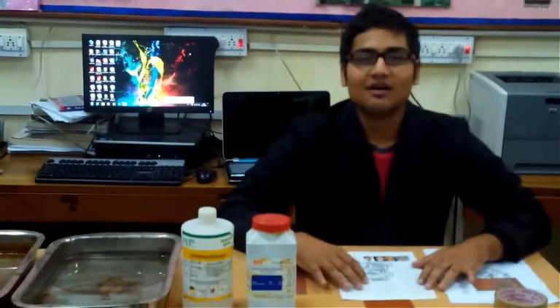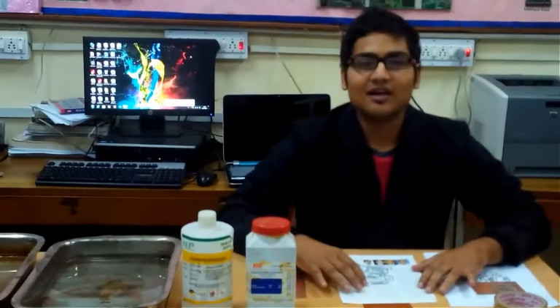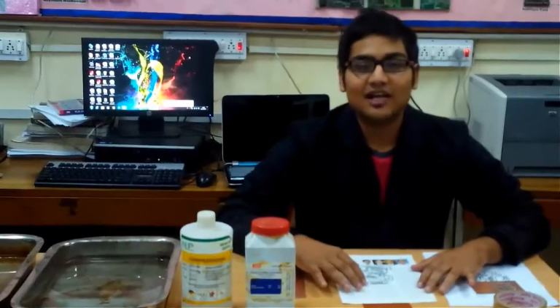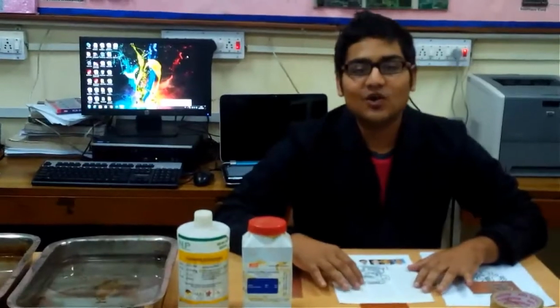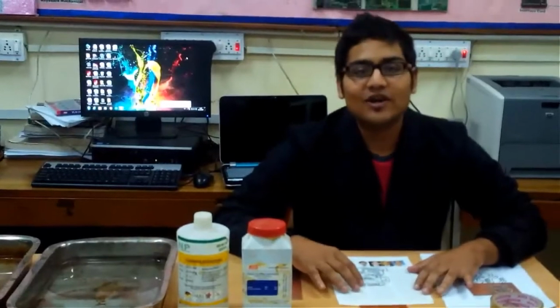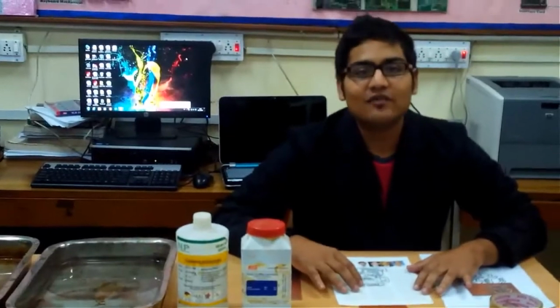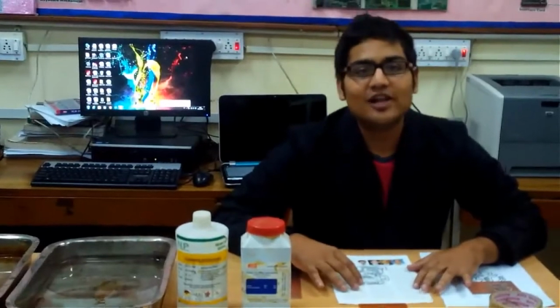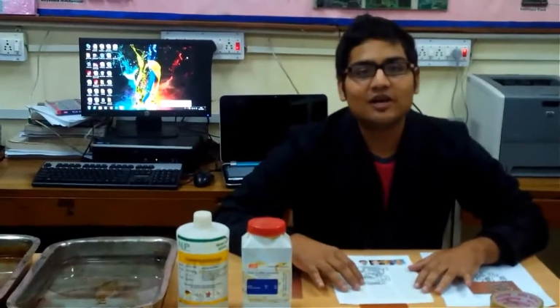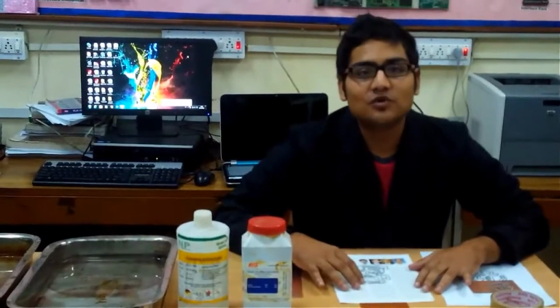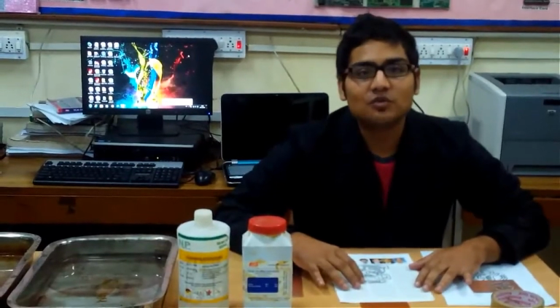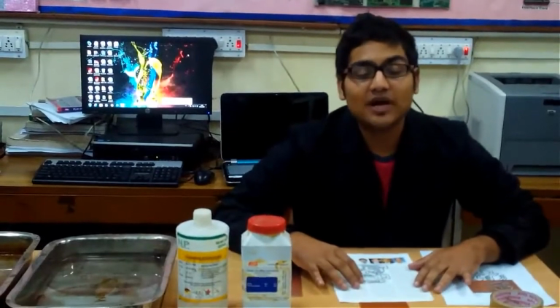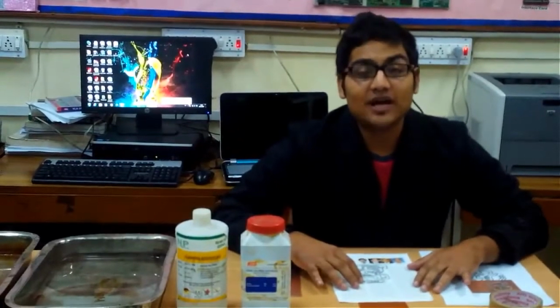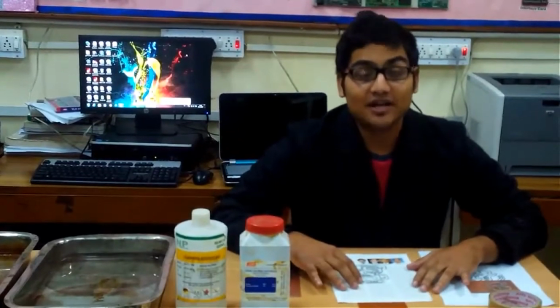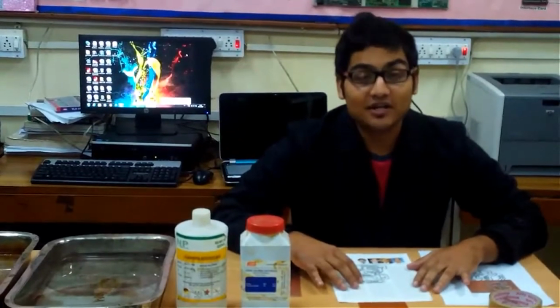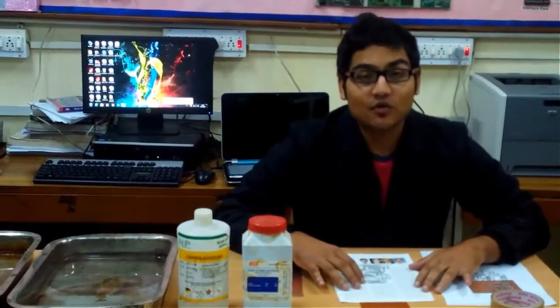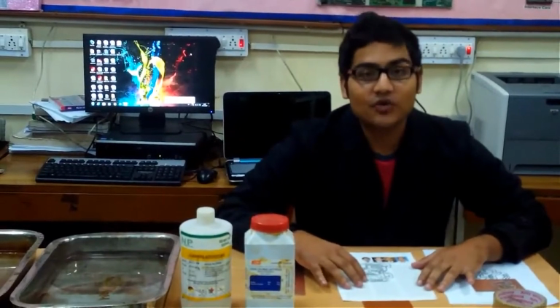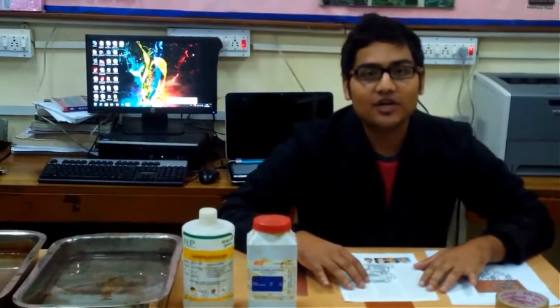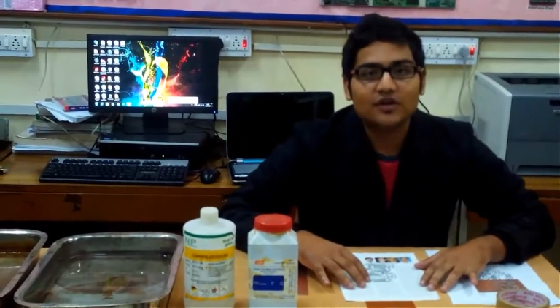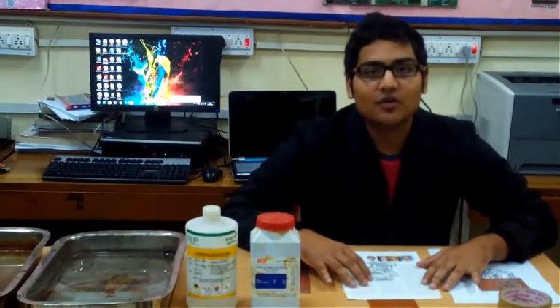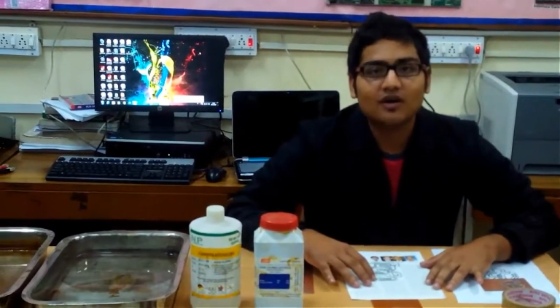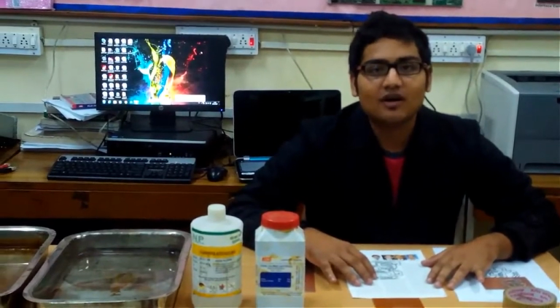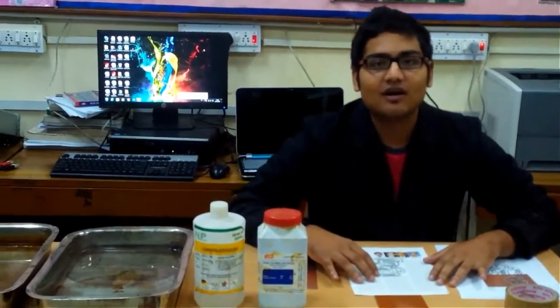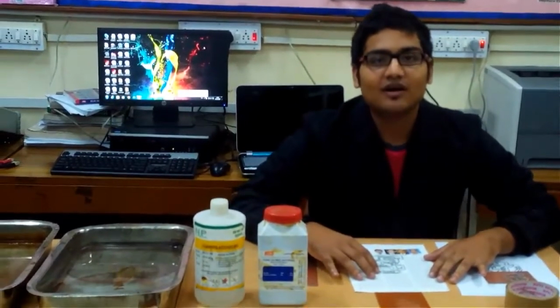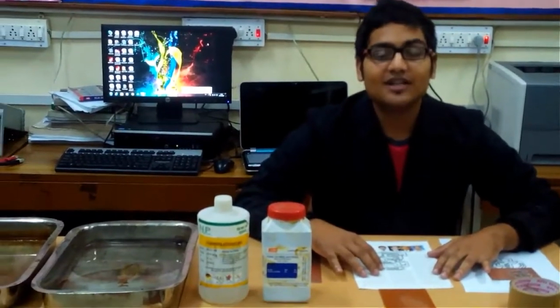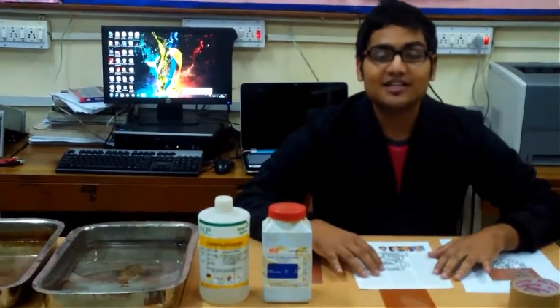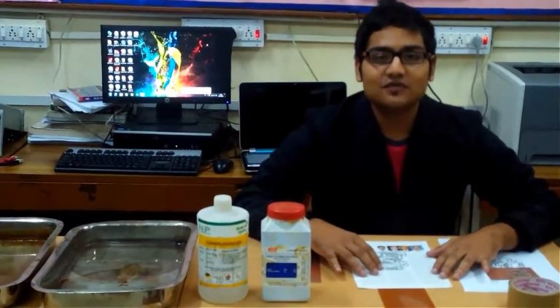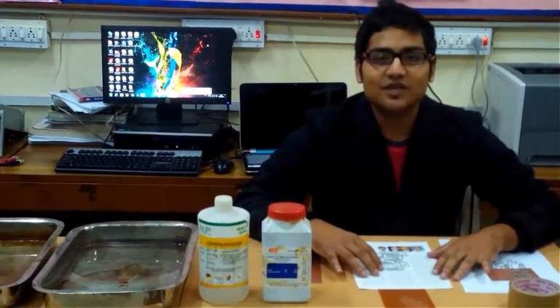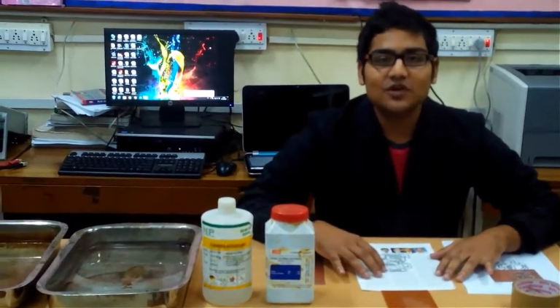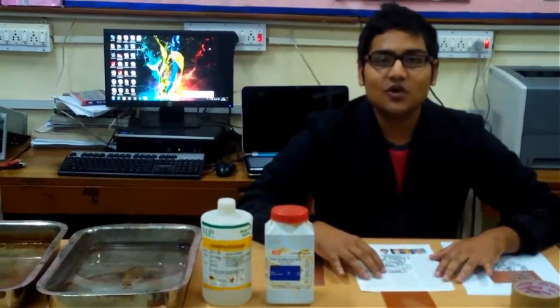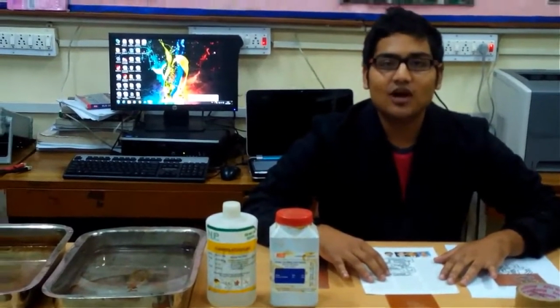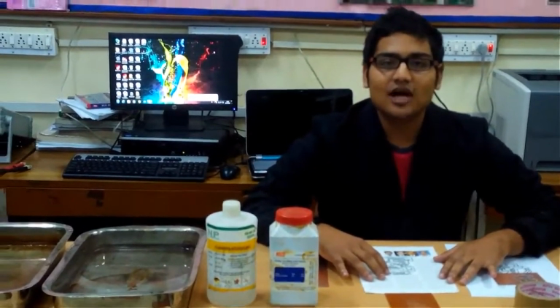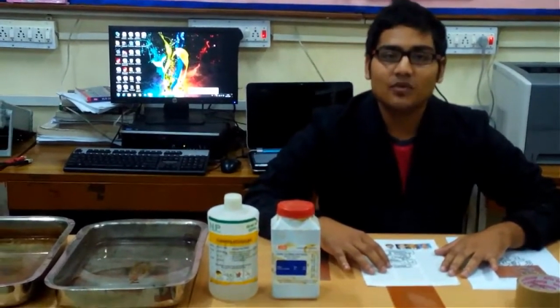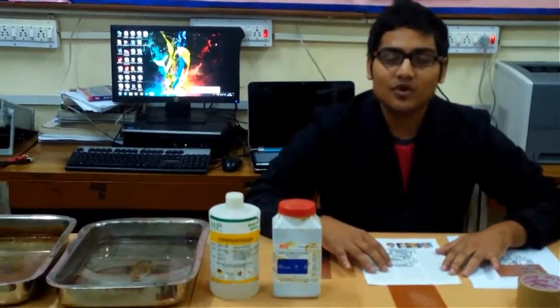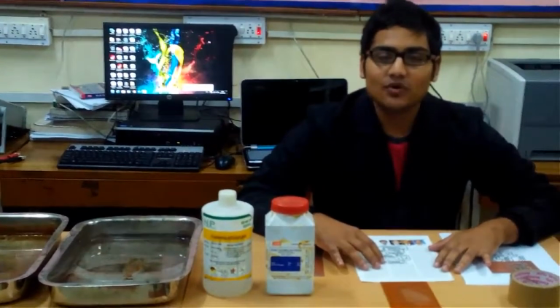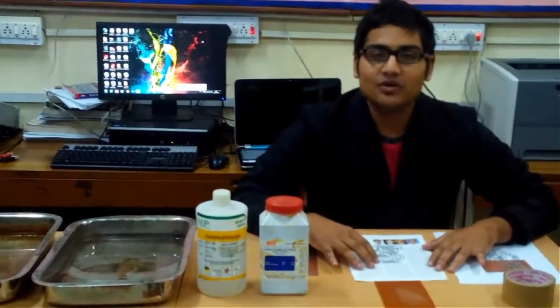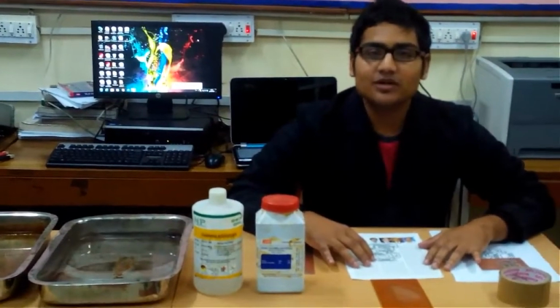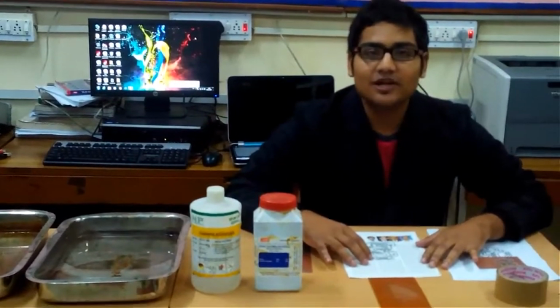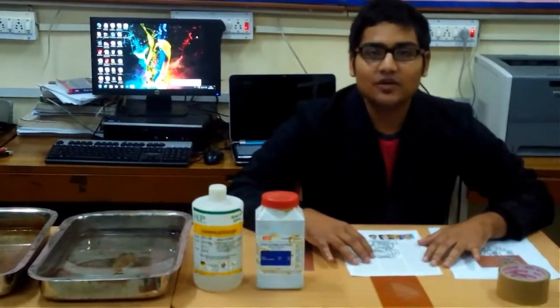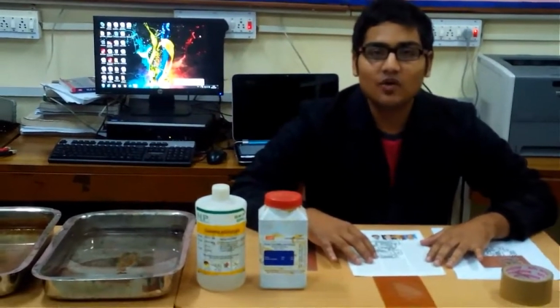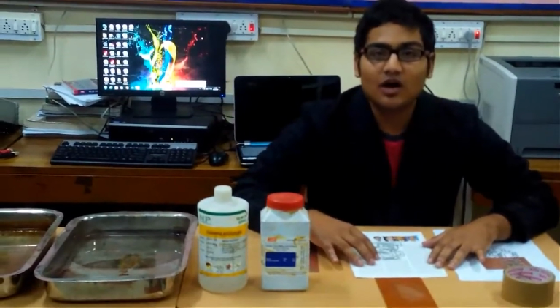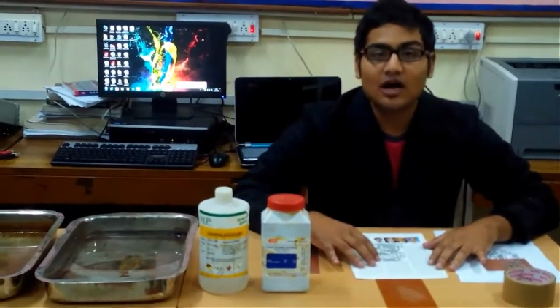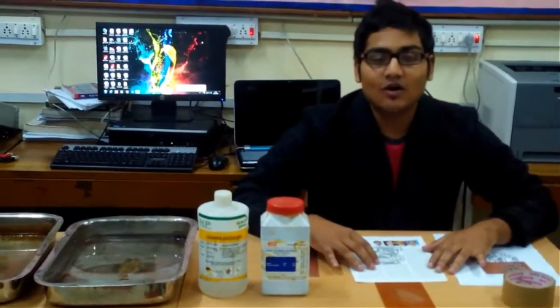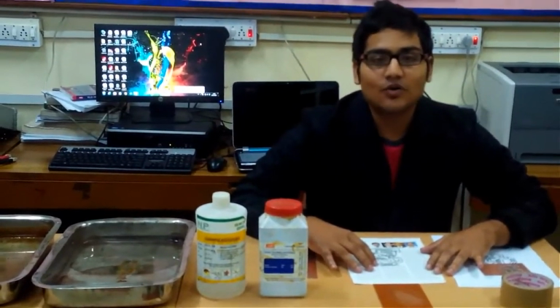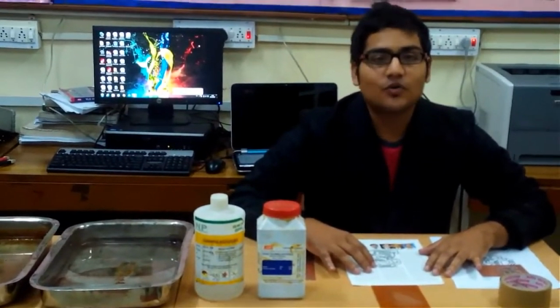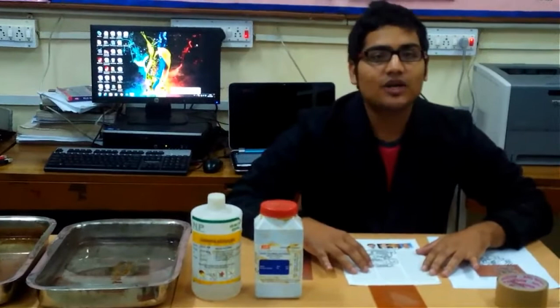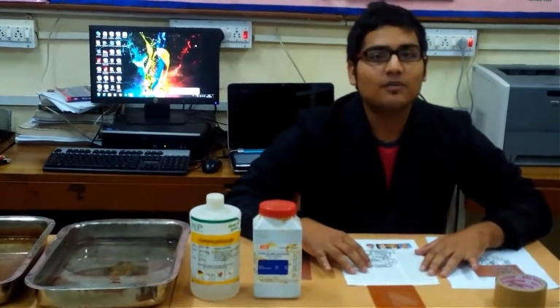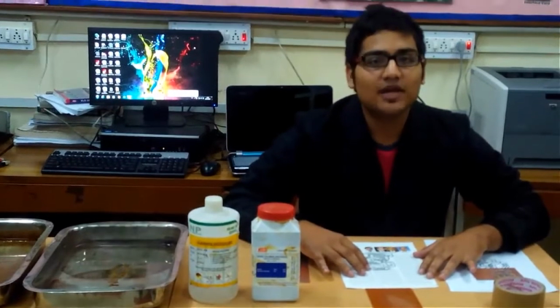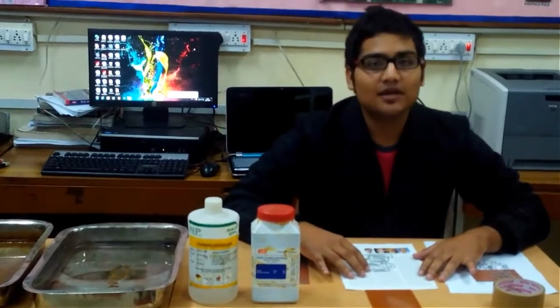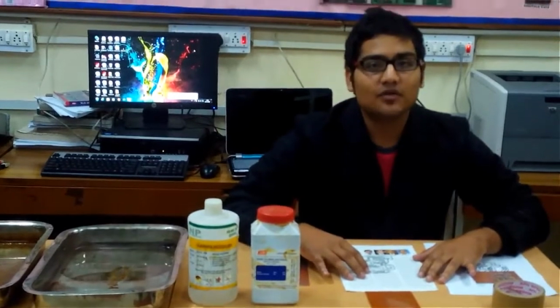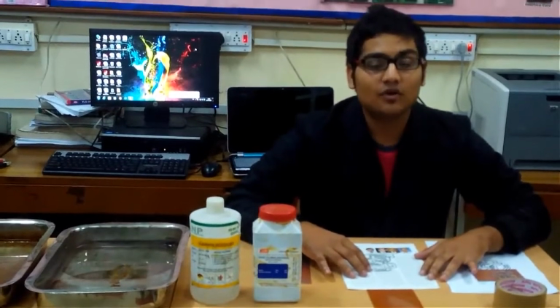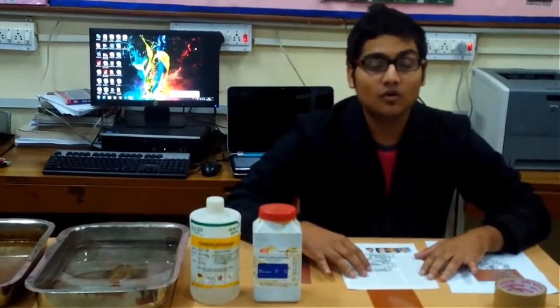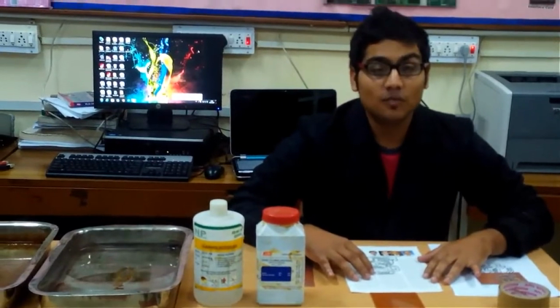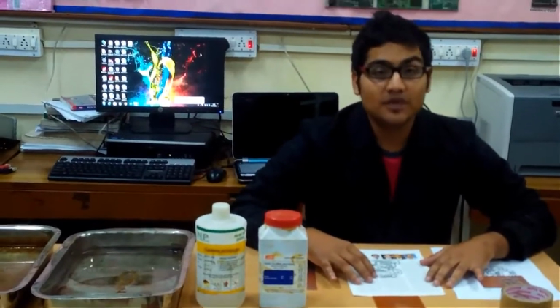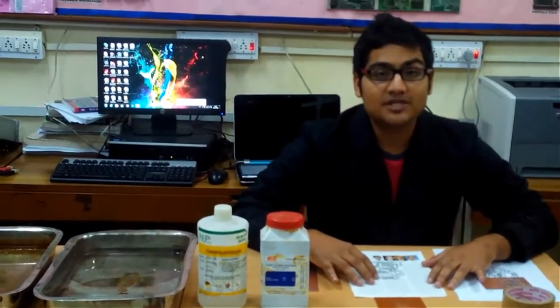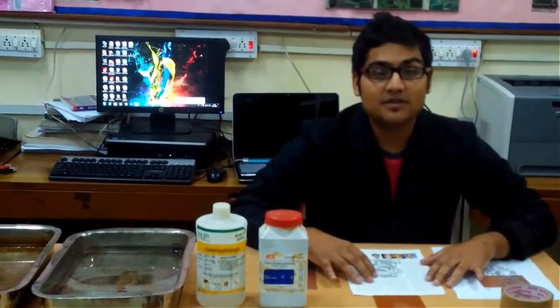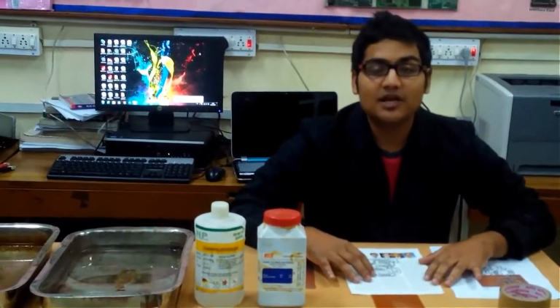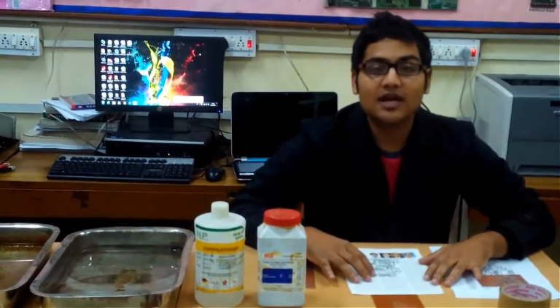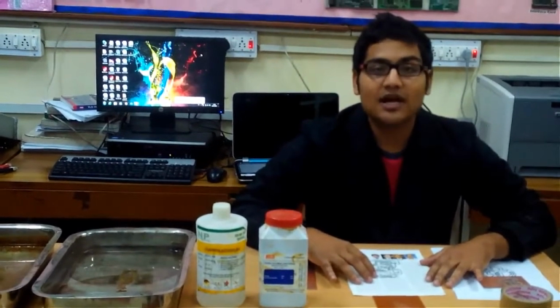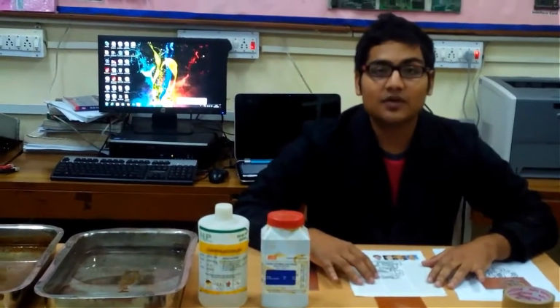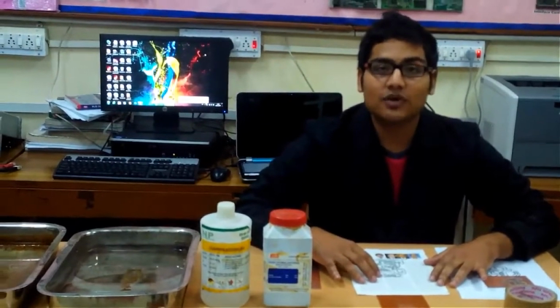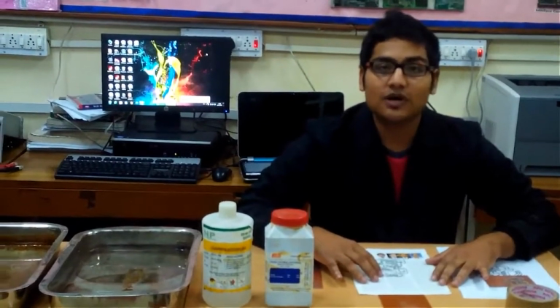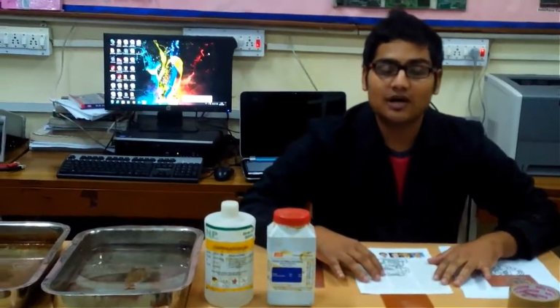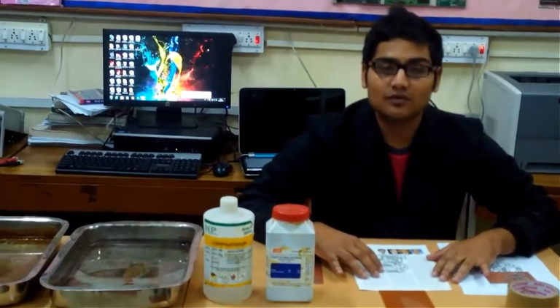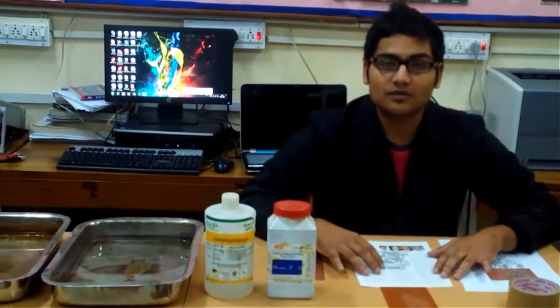Hello and welcome to my video. In this video, I am going to tell you how you can make your own PCB at your house.